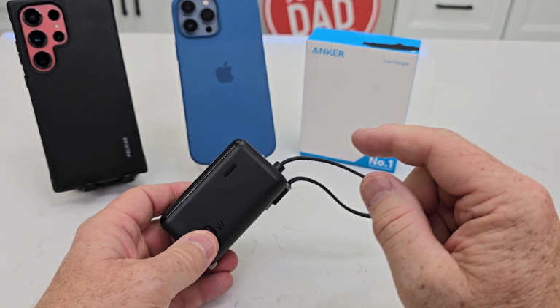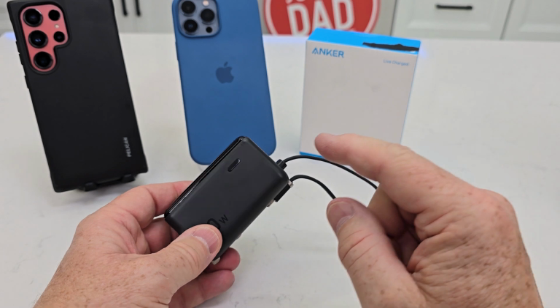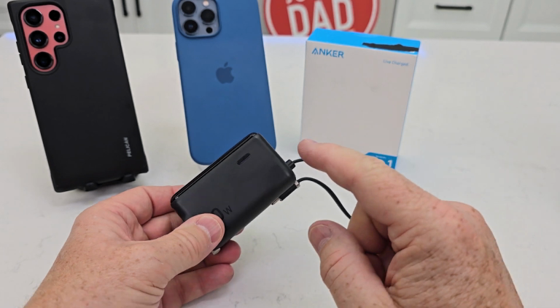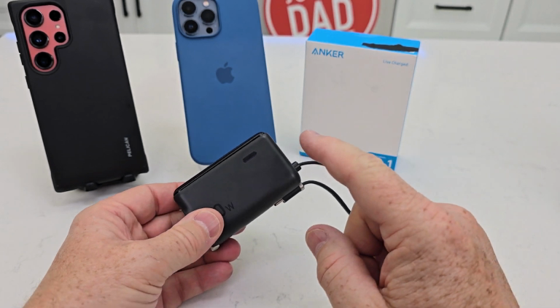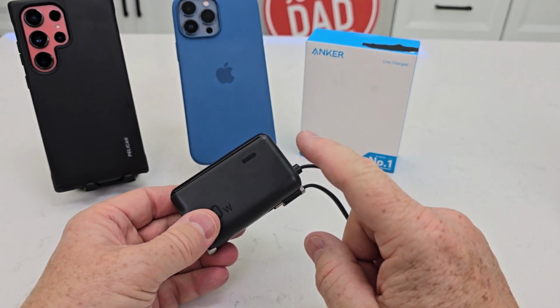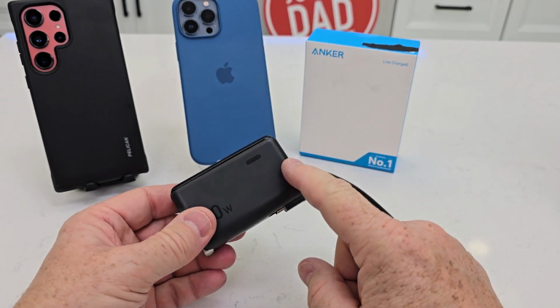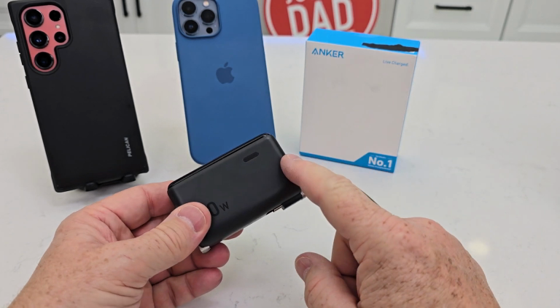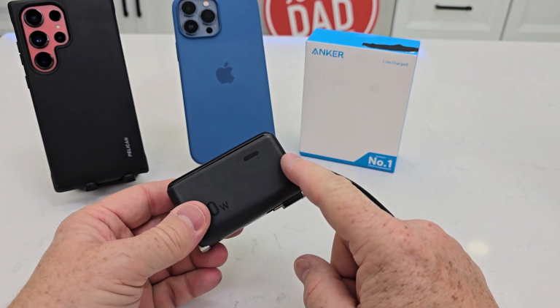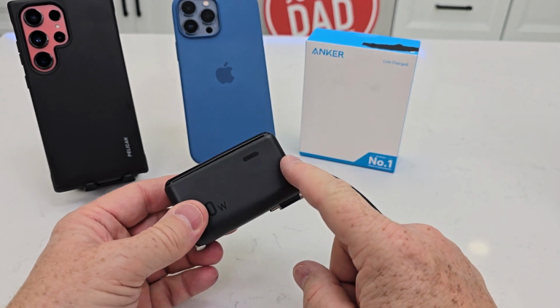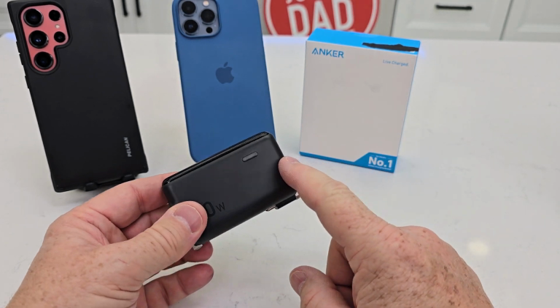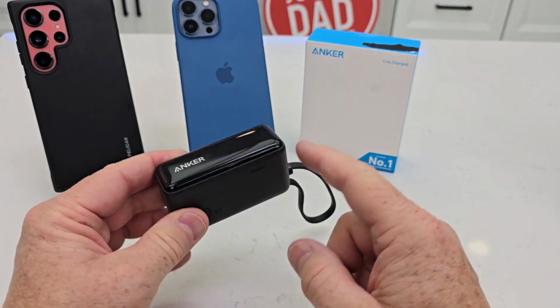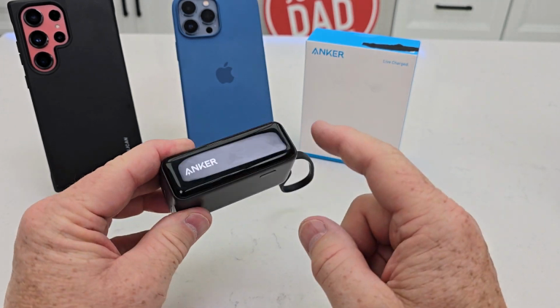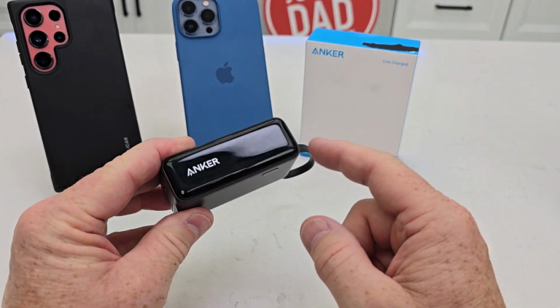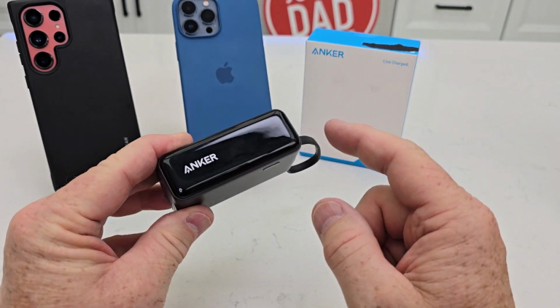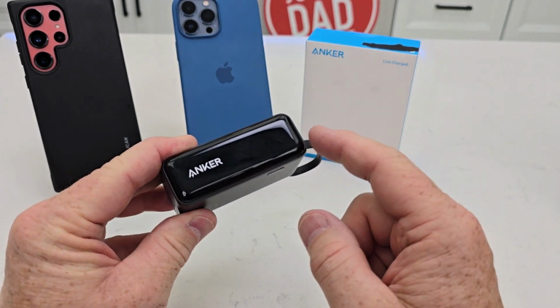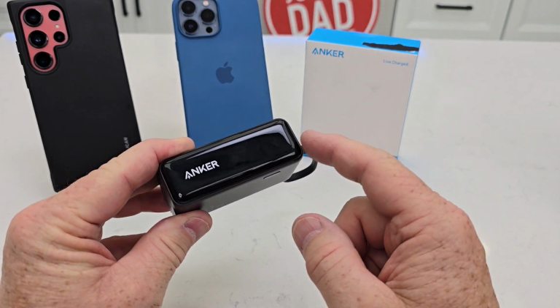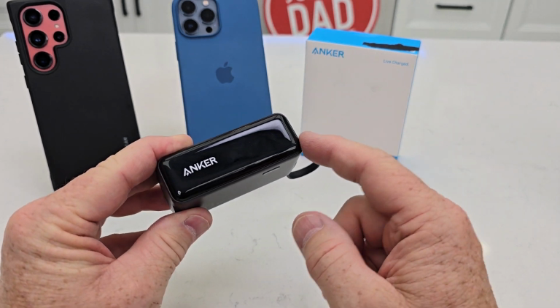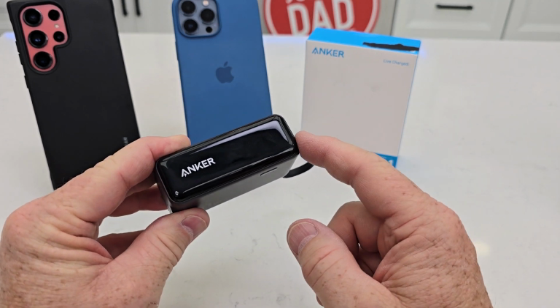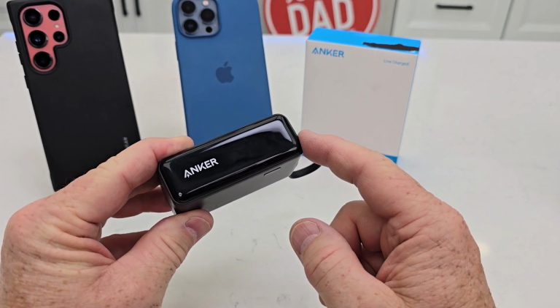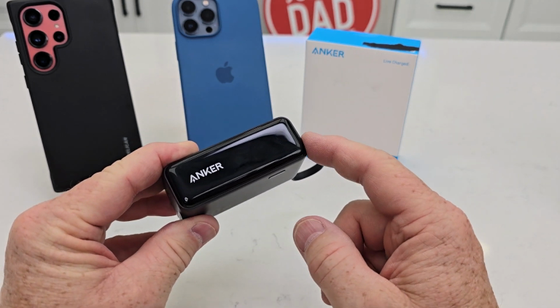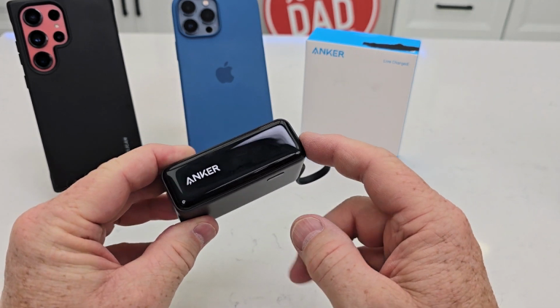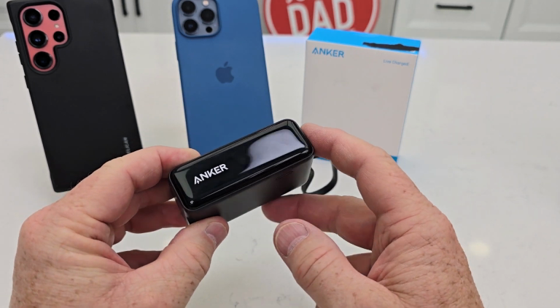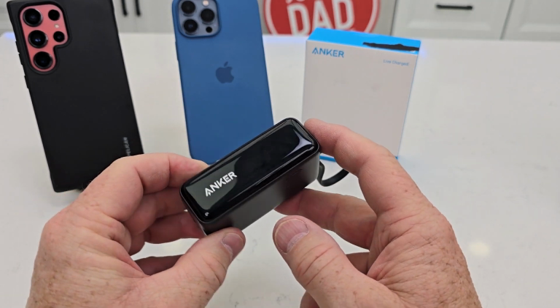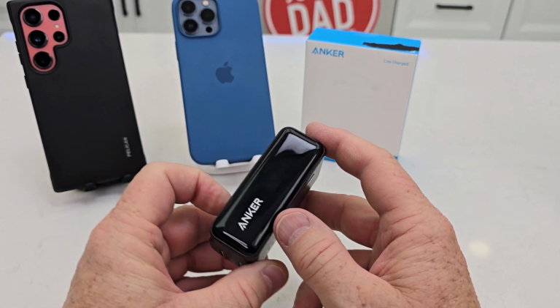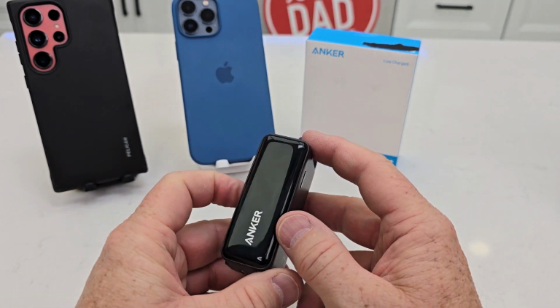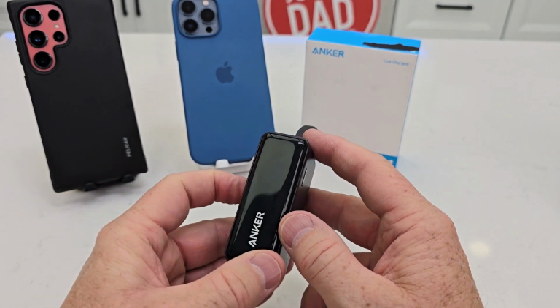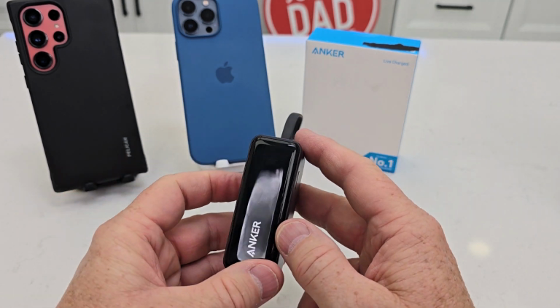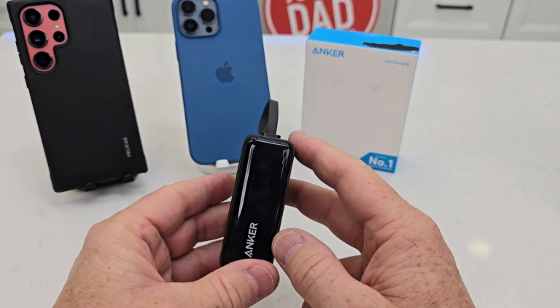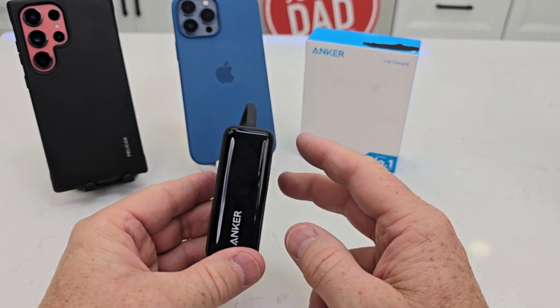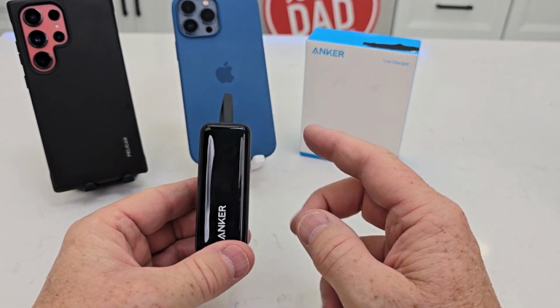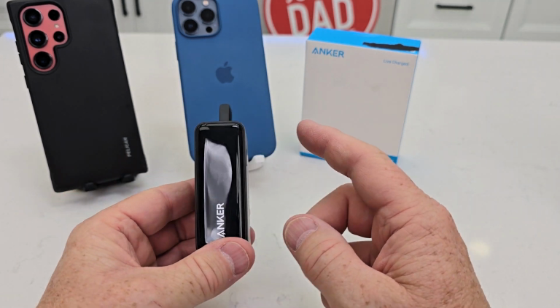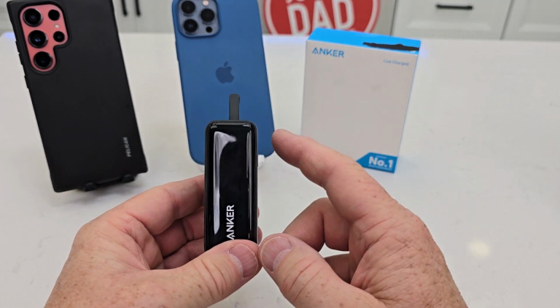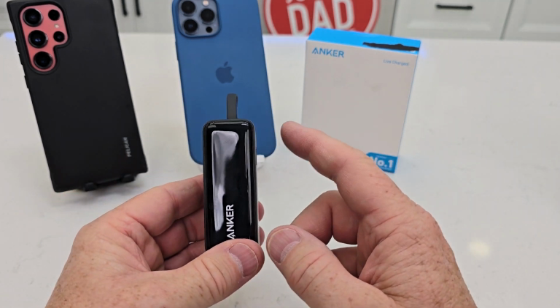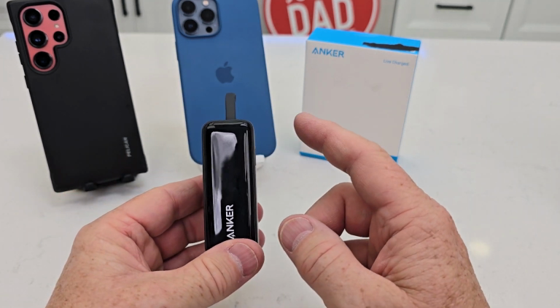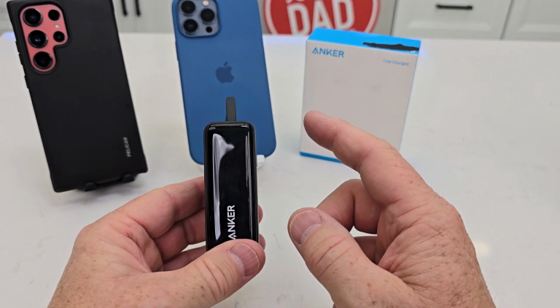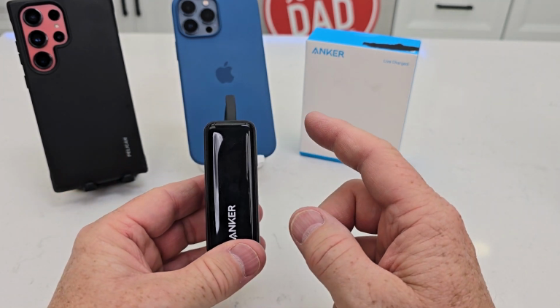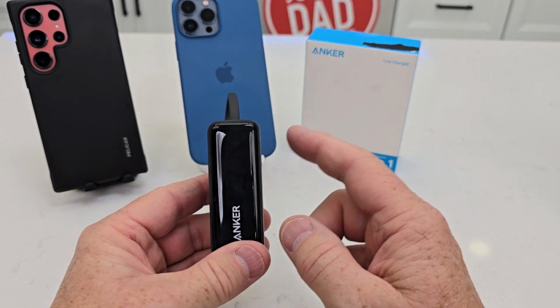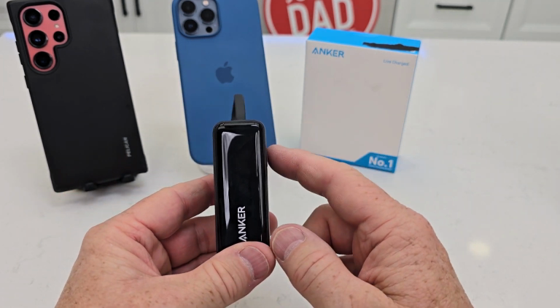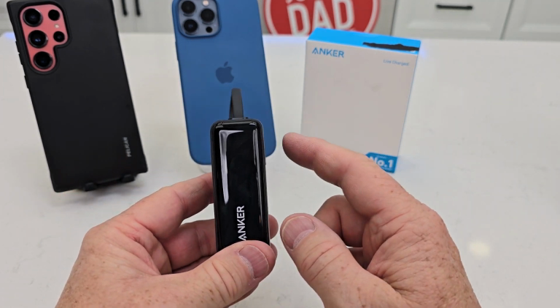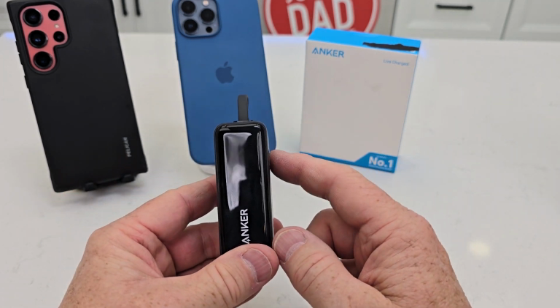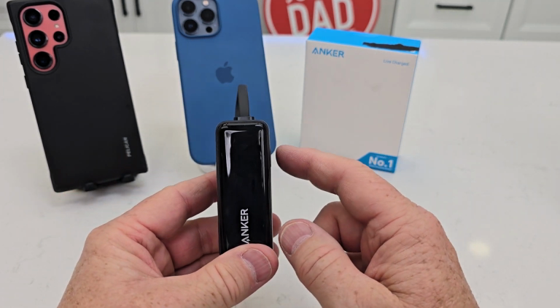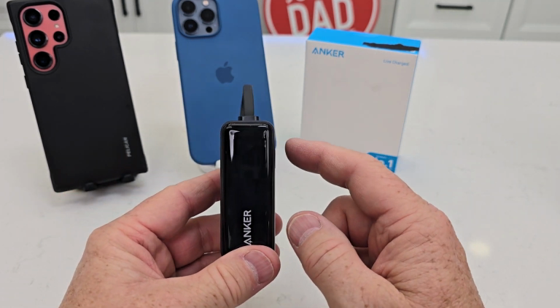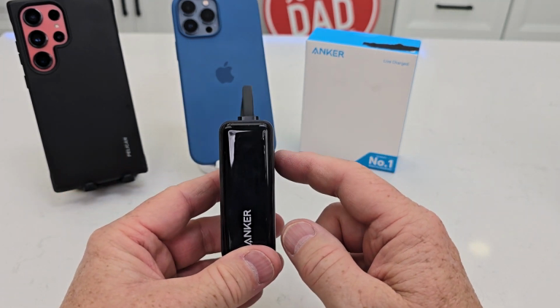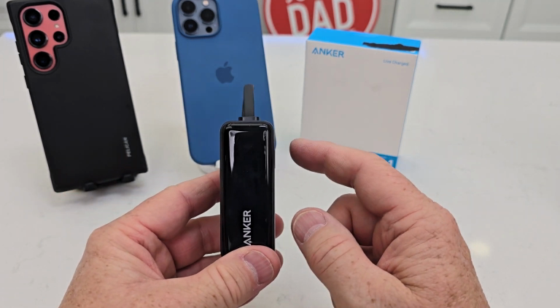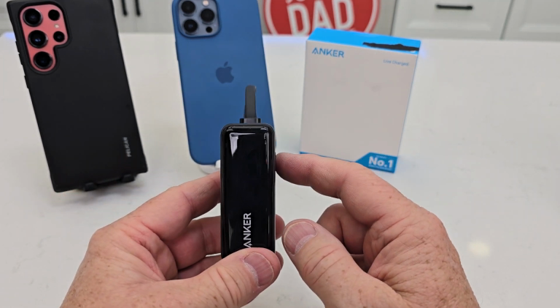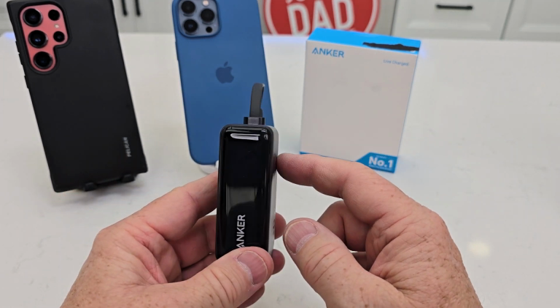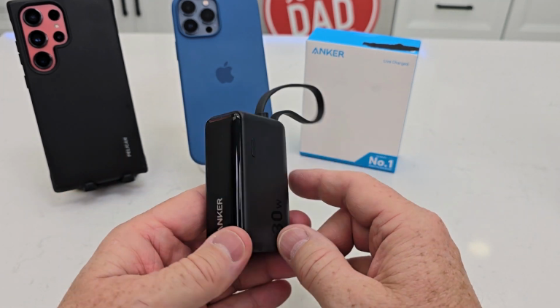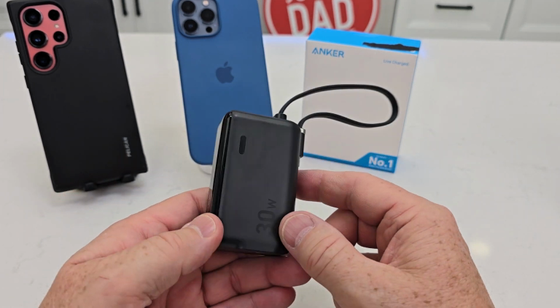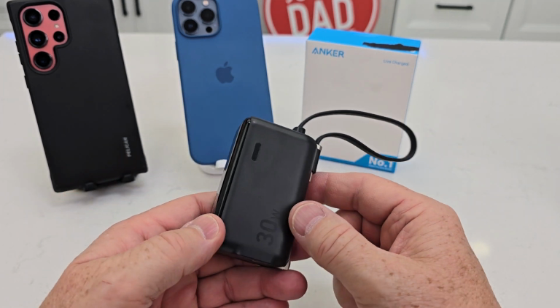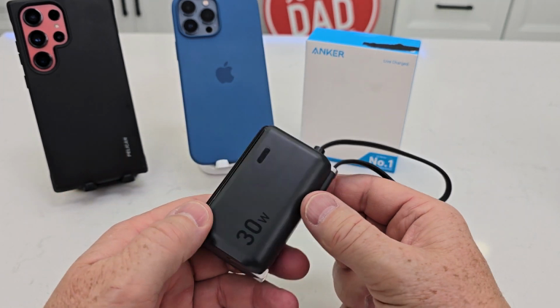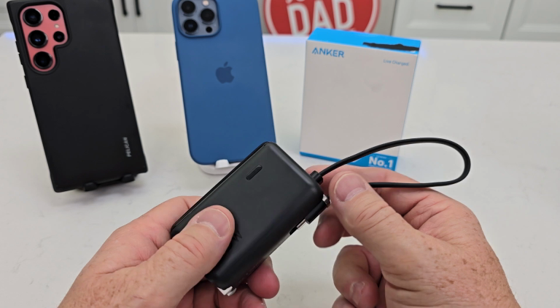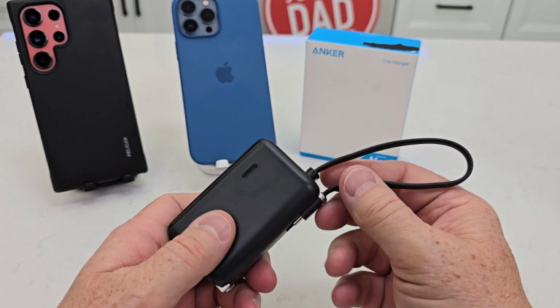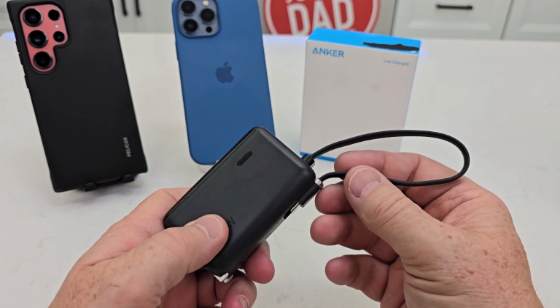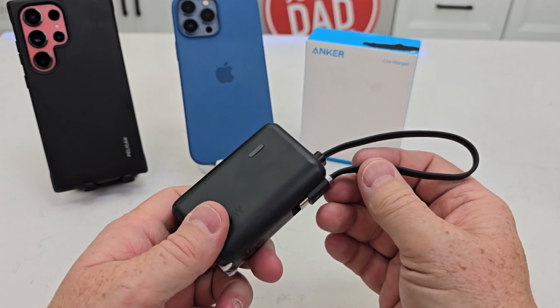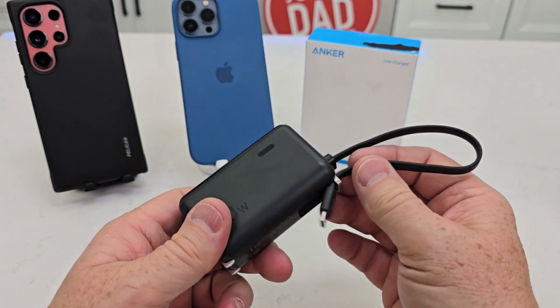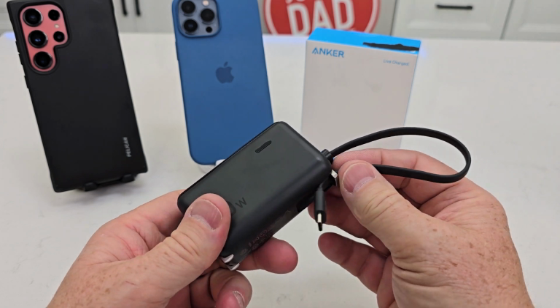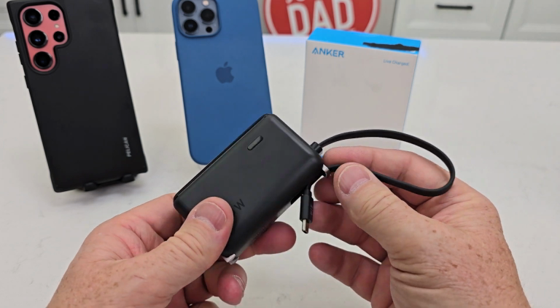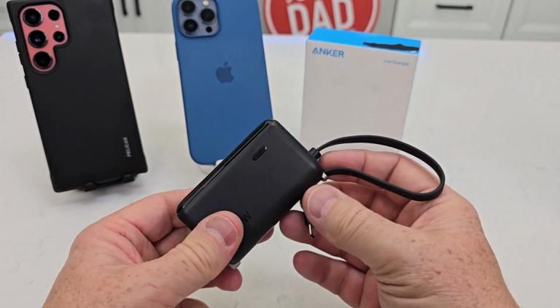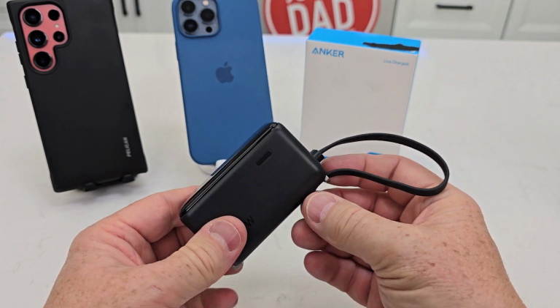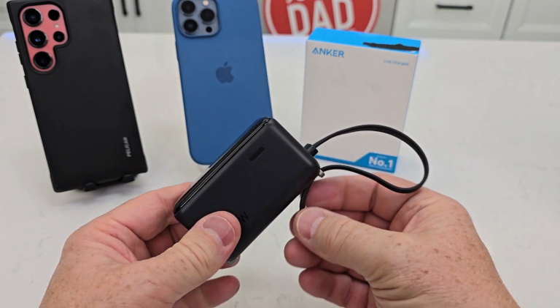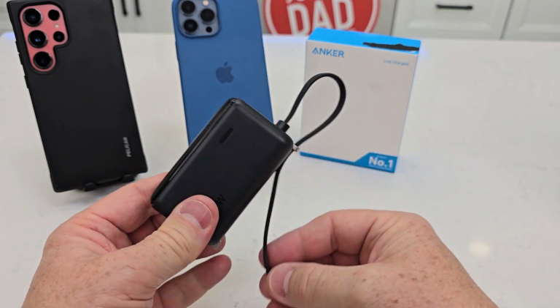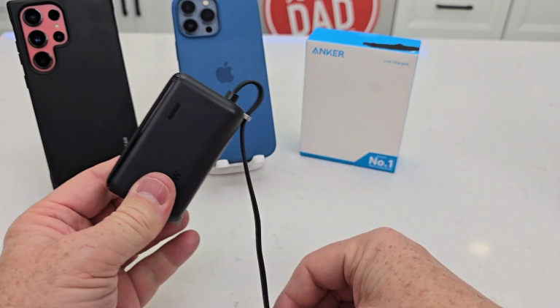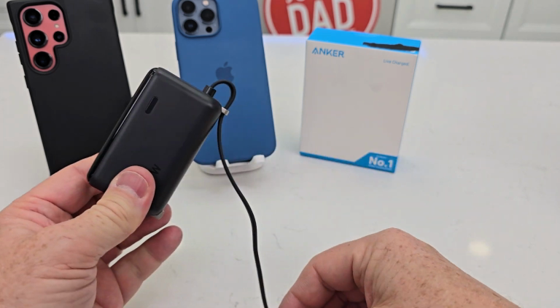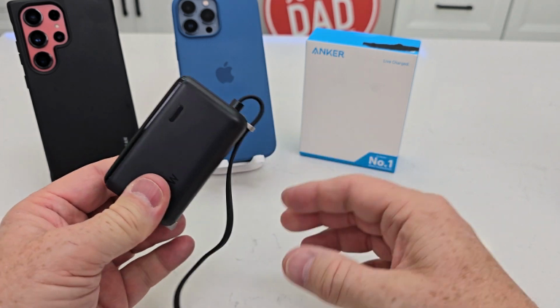The third reason is it will fast charge an iPhone or fast charge a Samsung phone, so that's just a really nice feature.